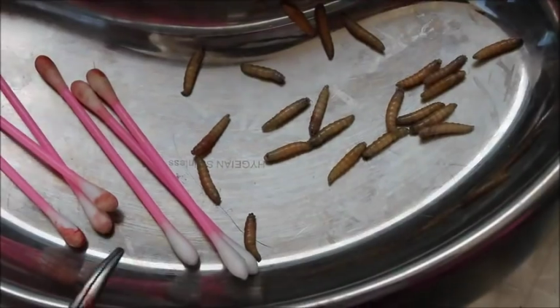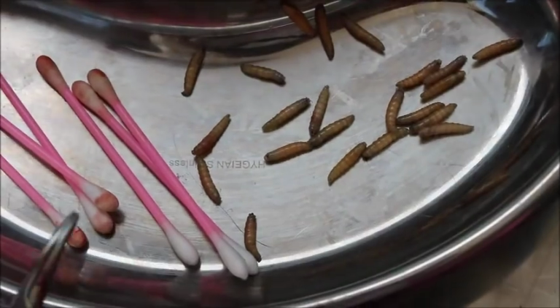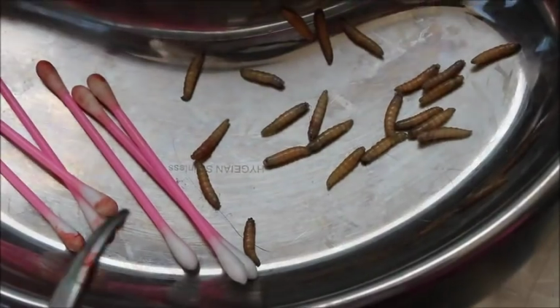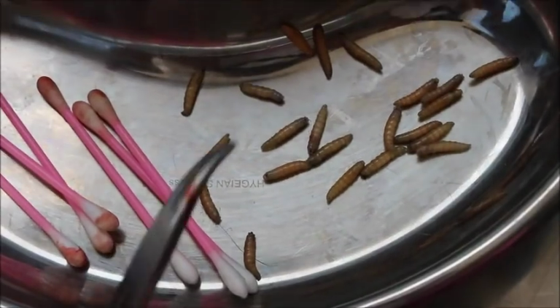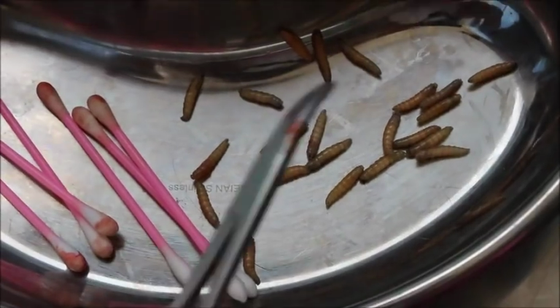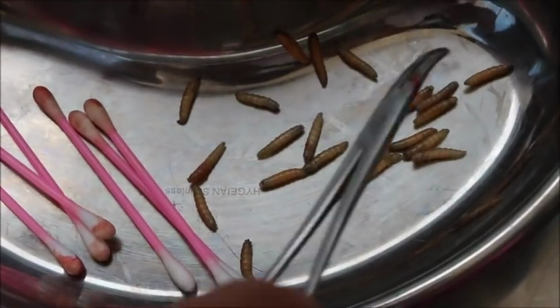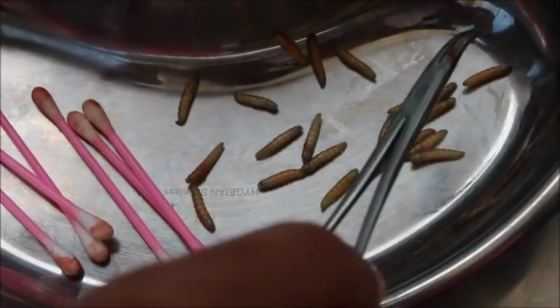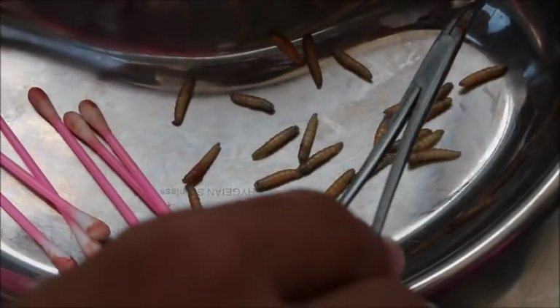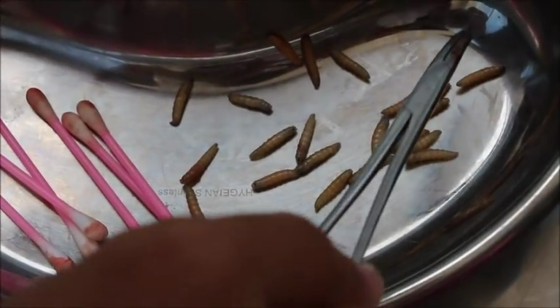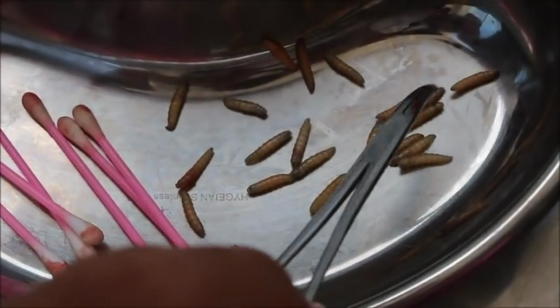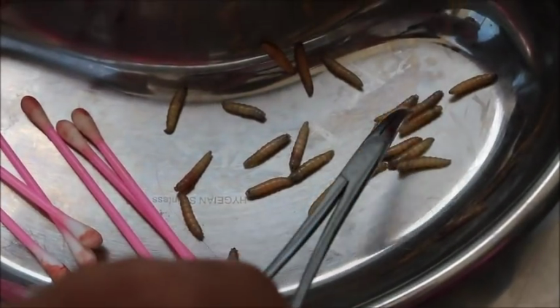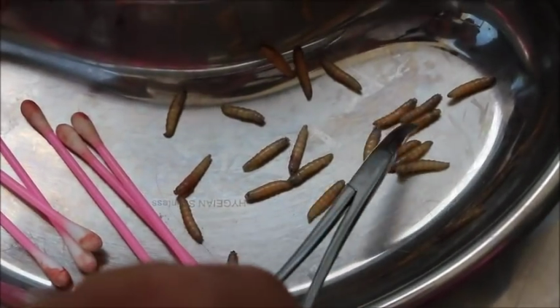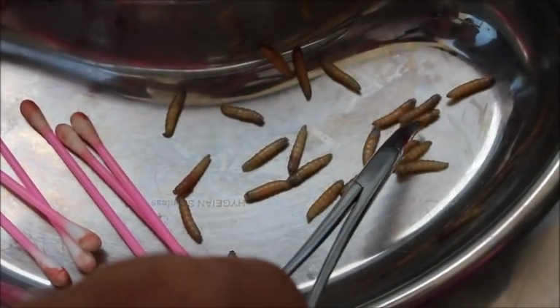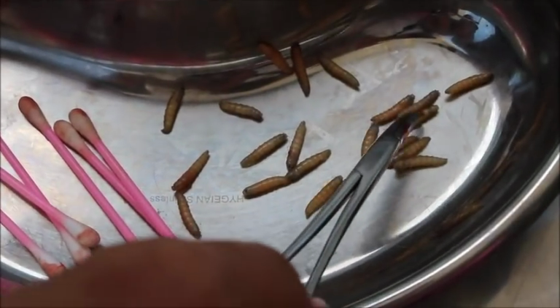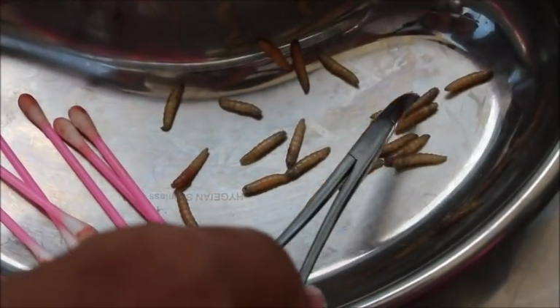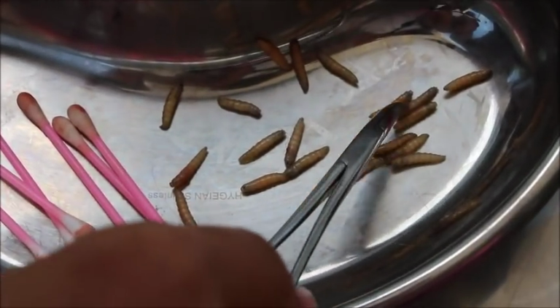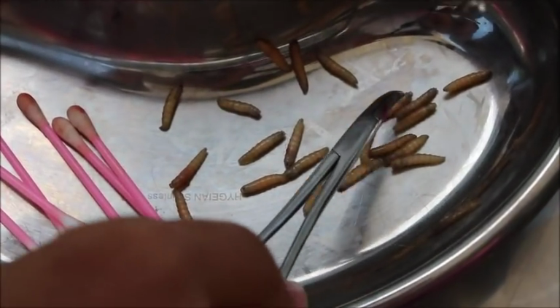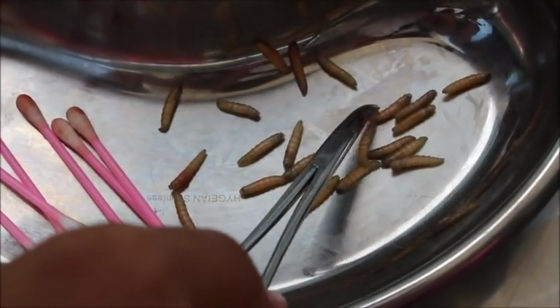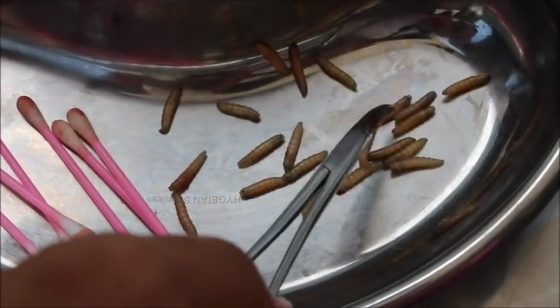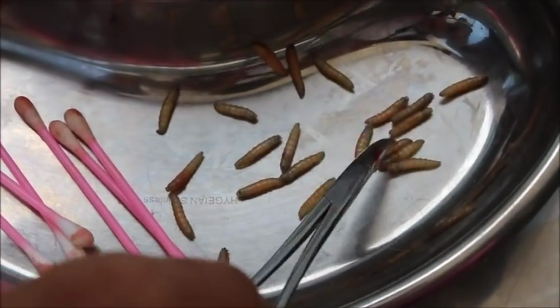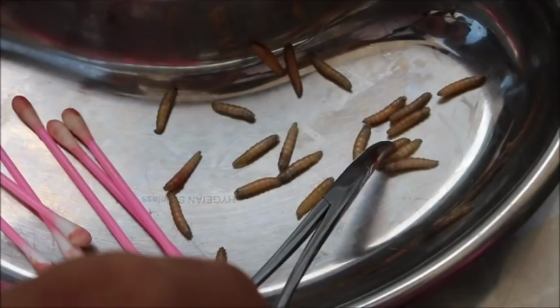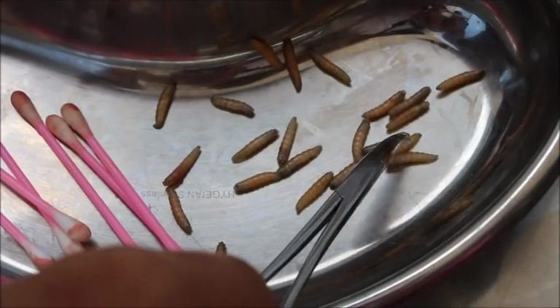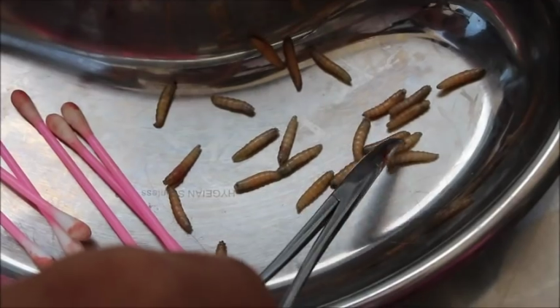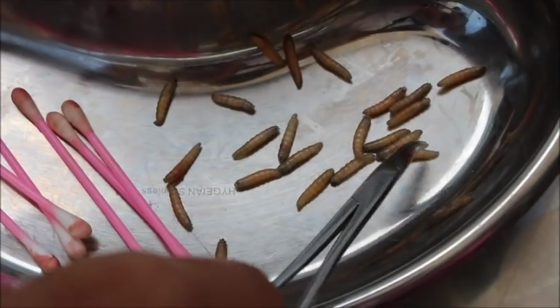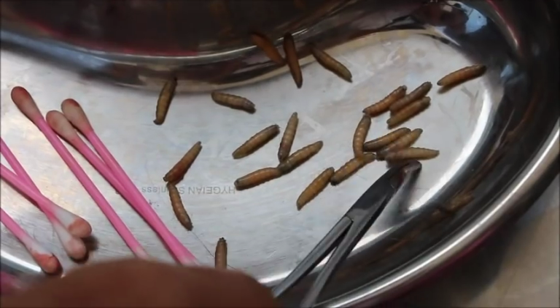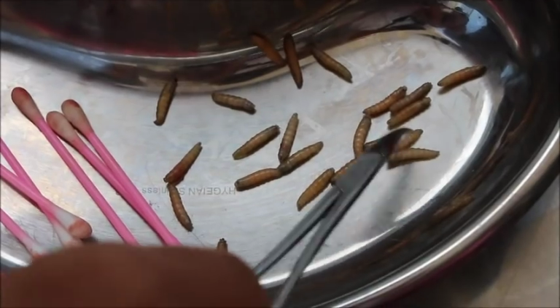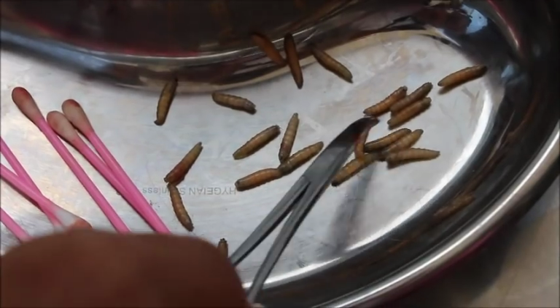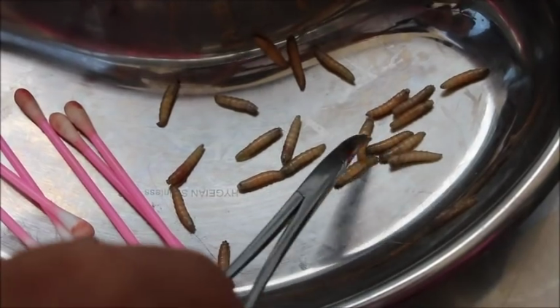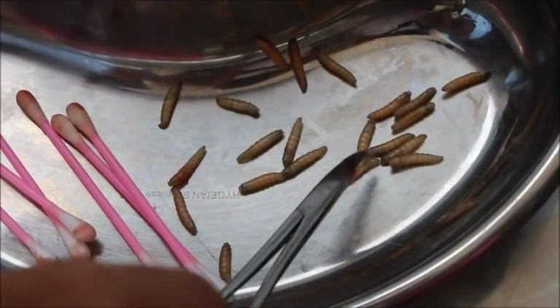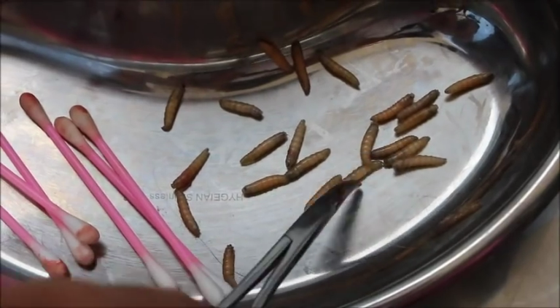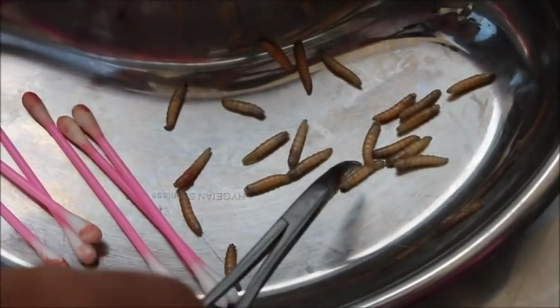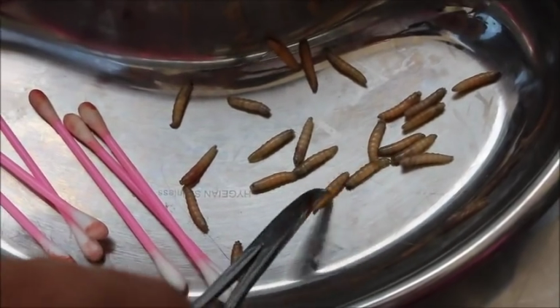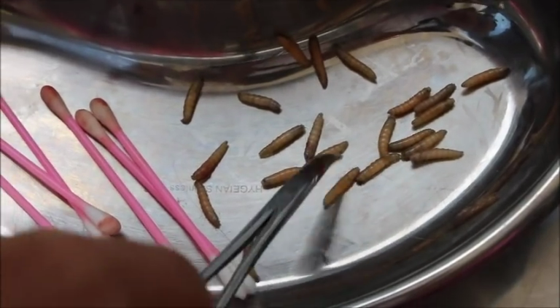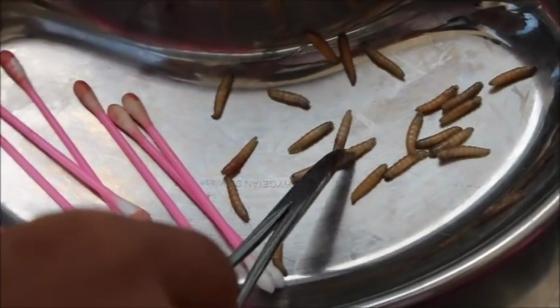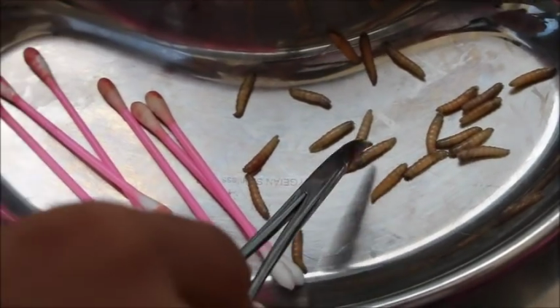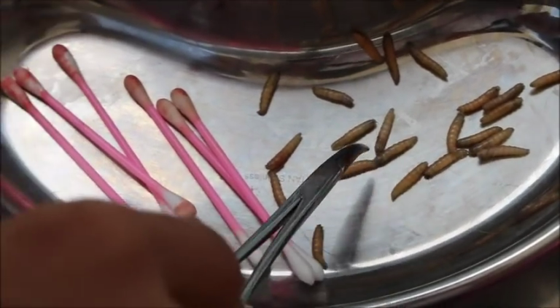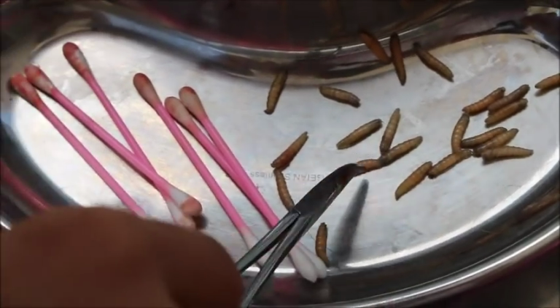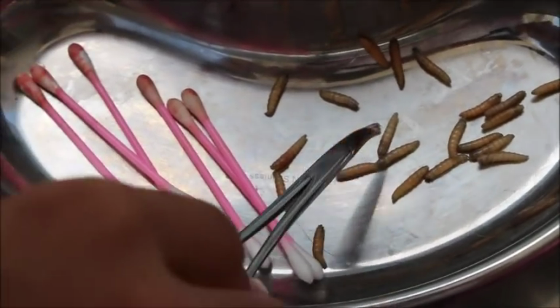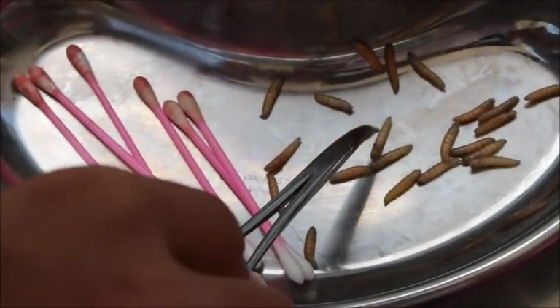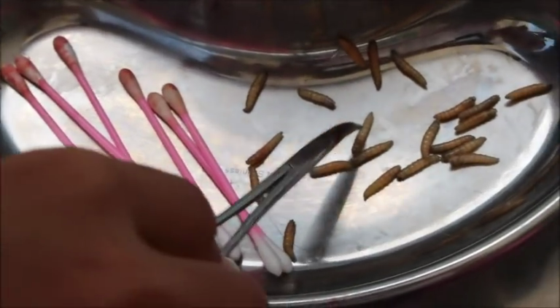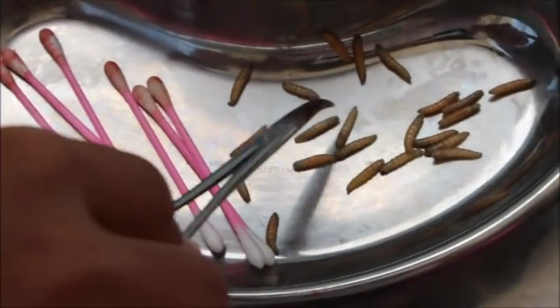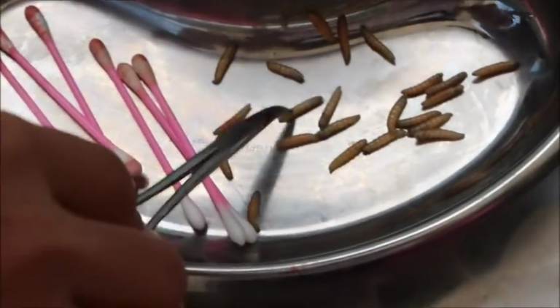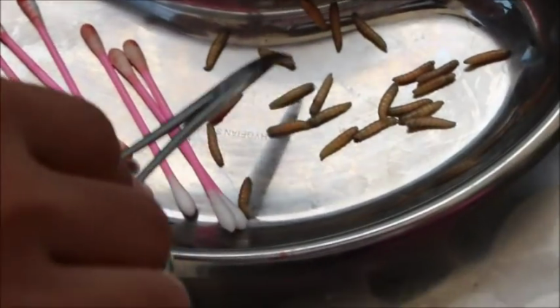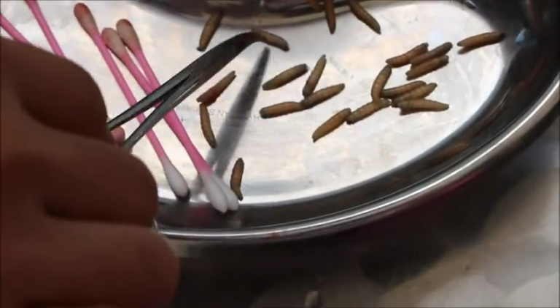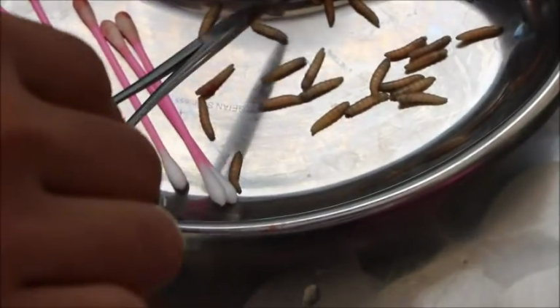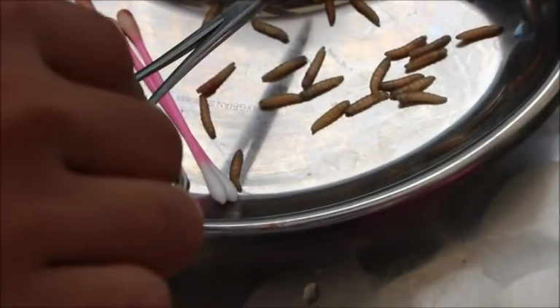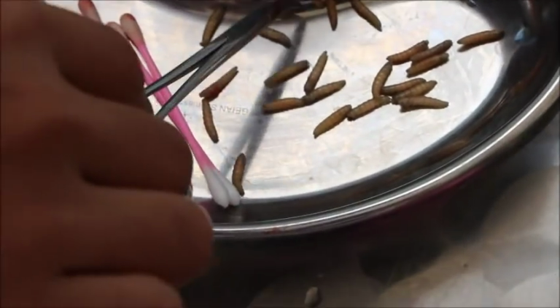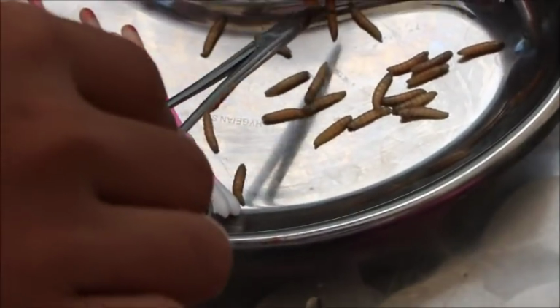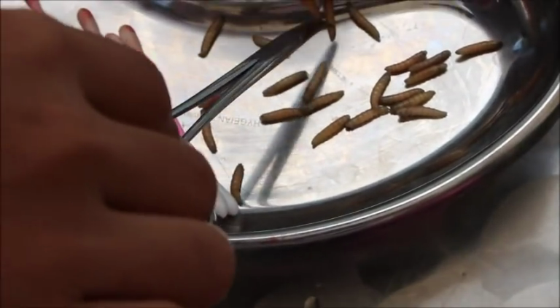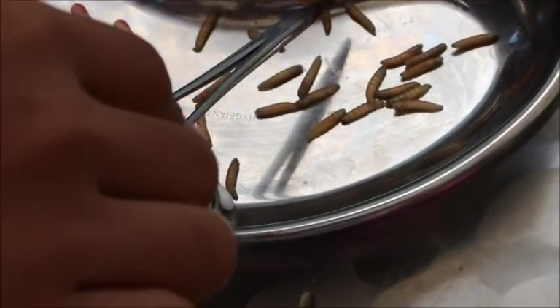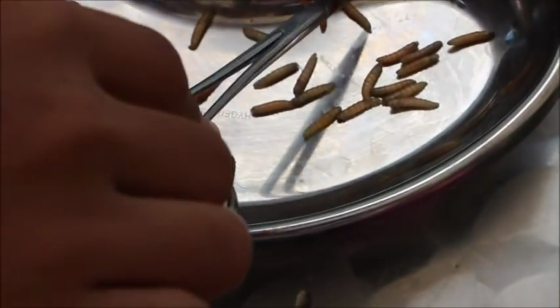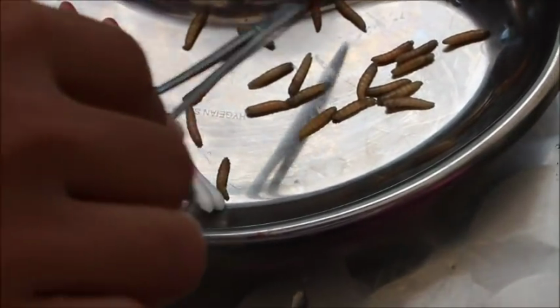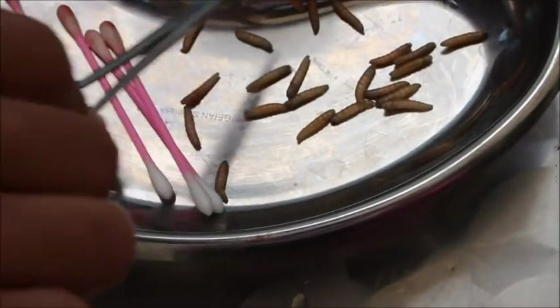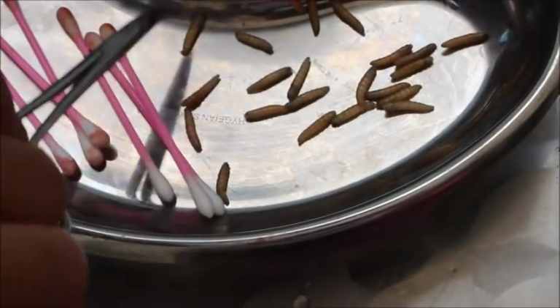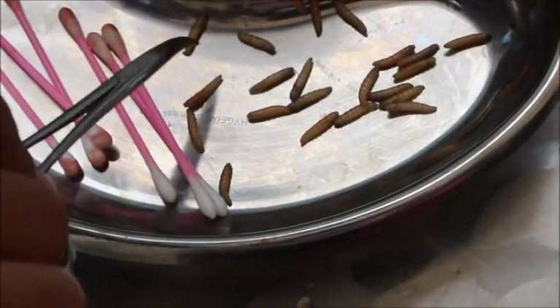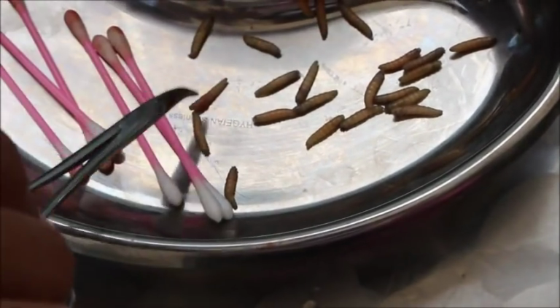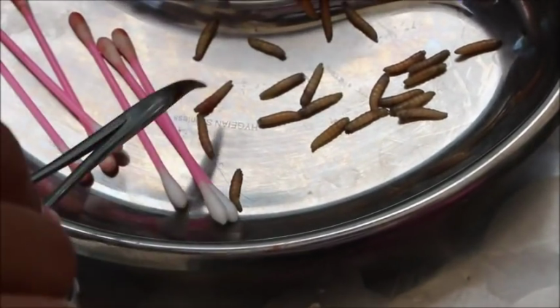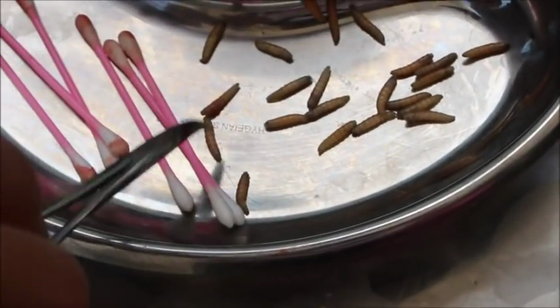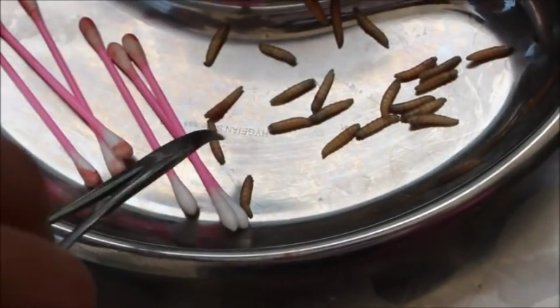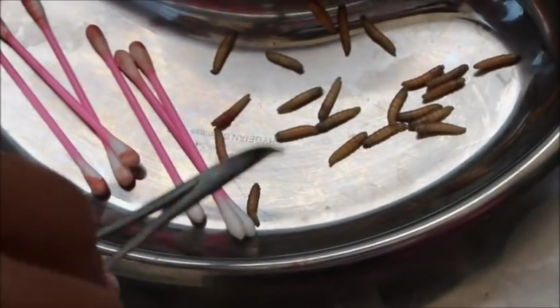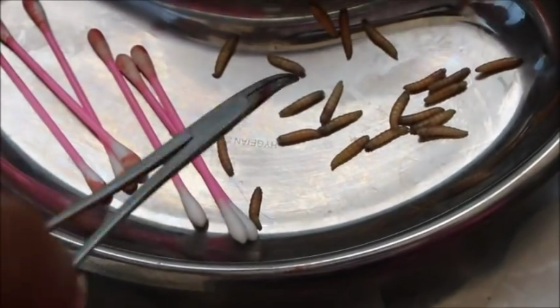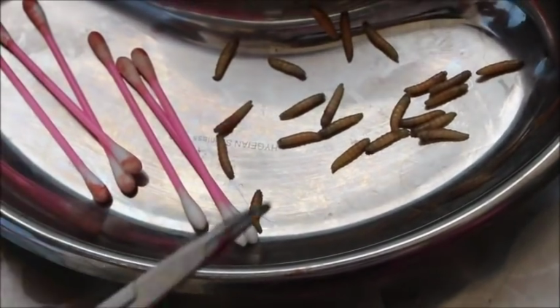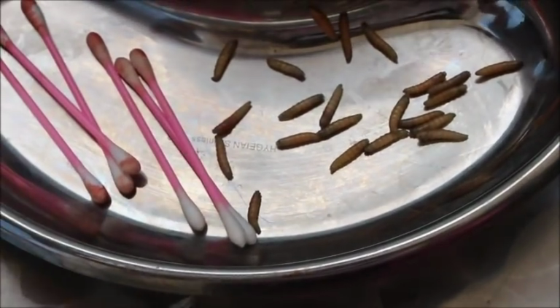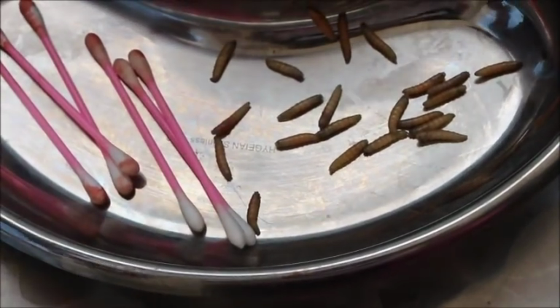And that's it! Removal of maggots from a maggot wound only consists of these few simple steps.